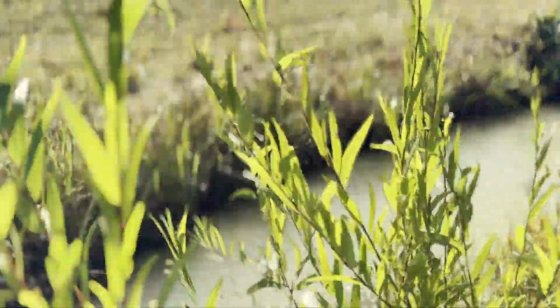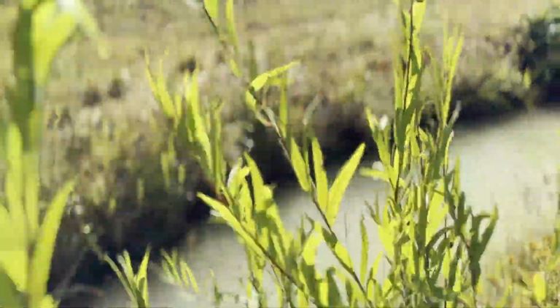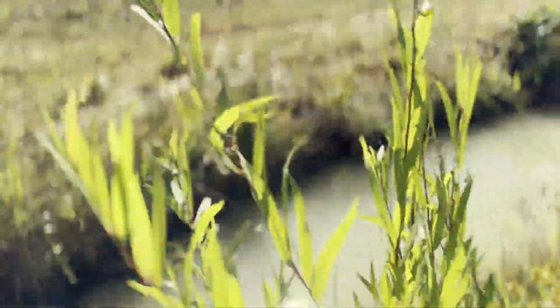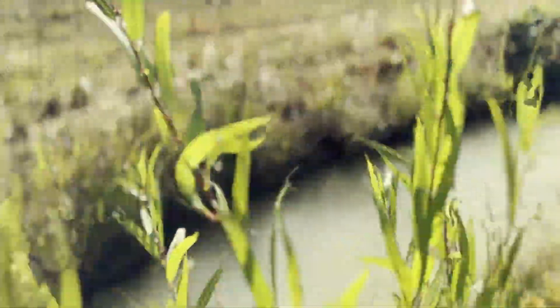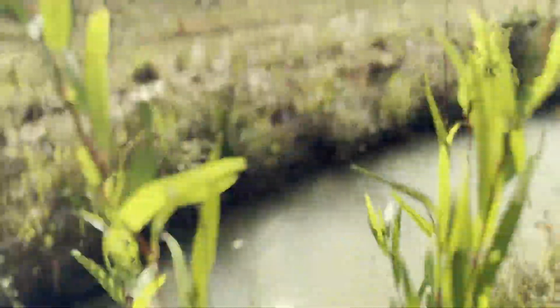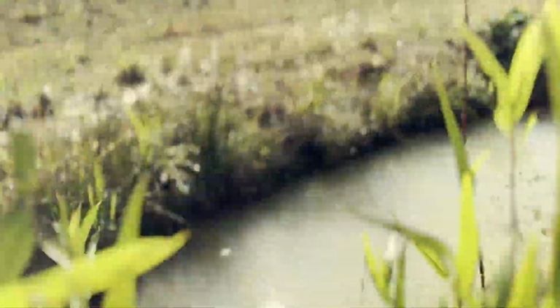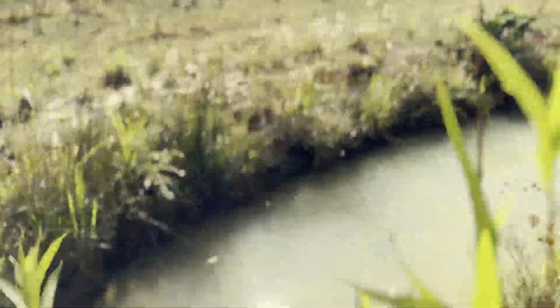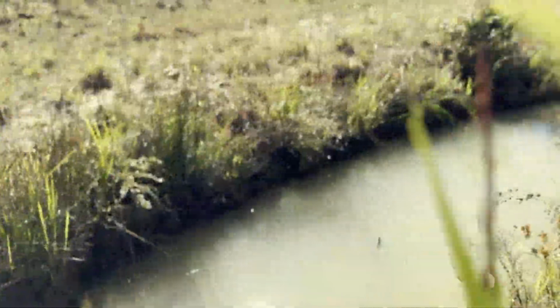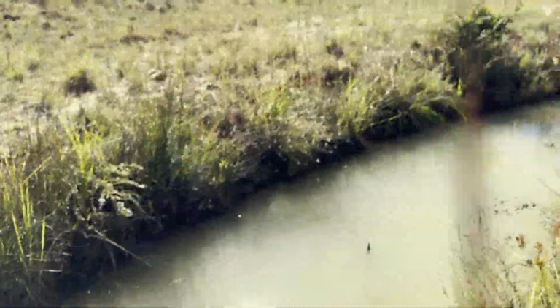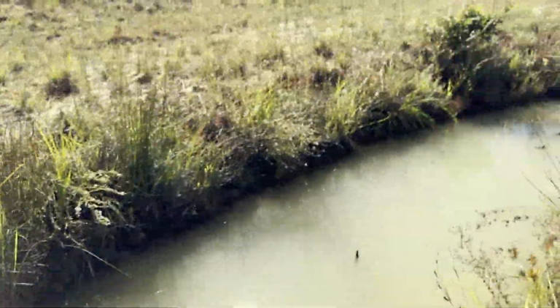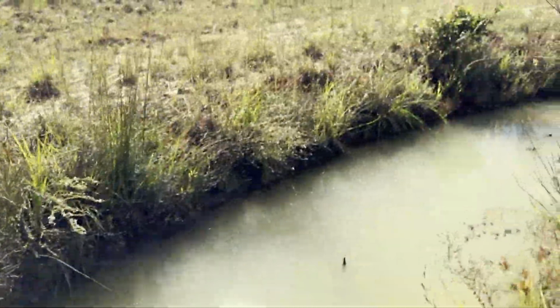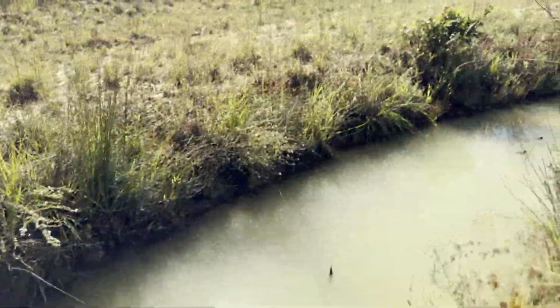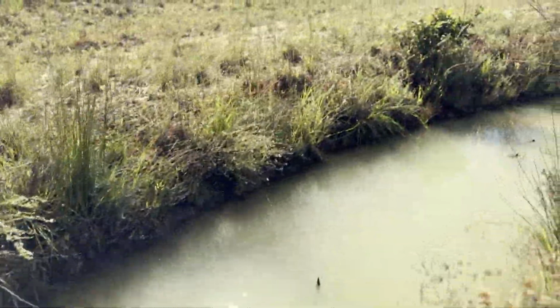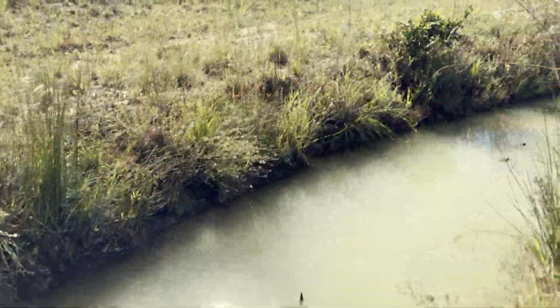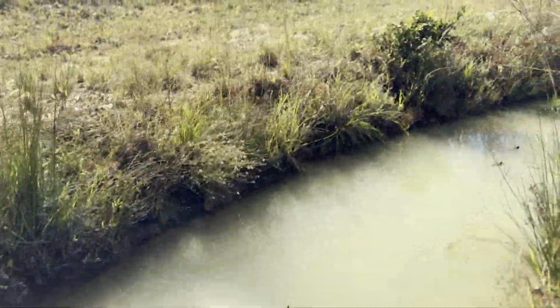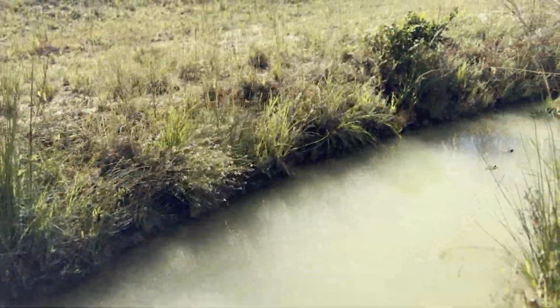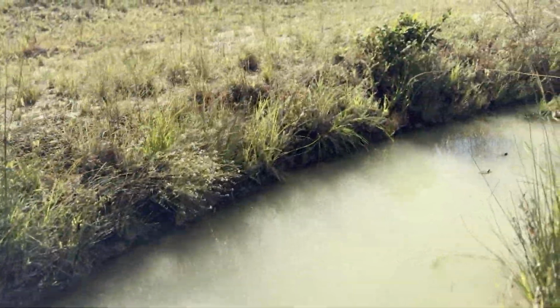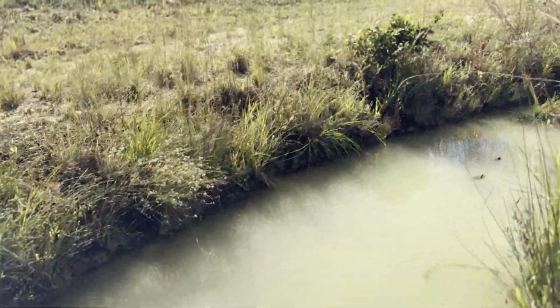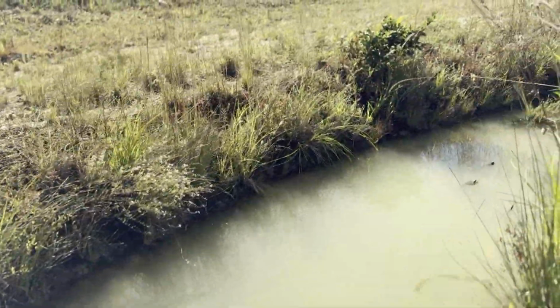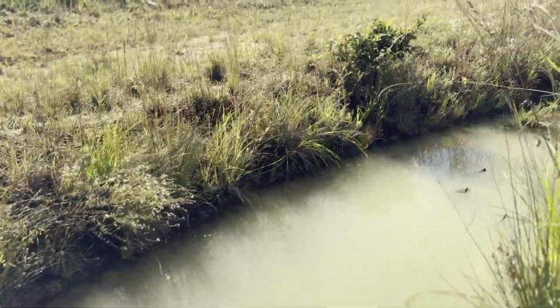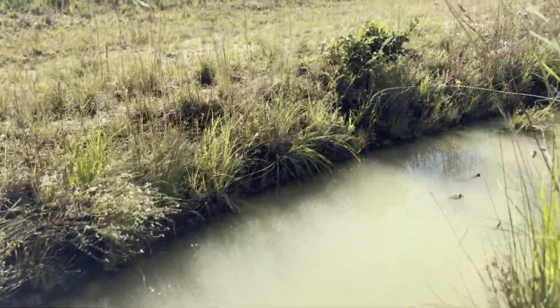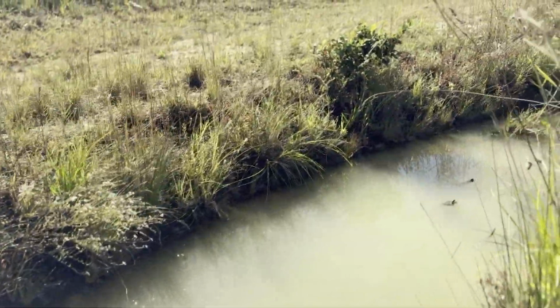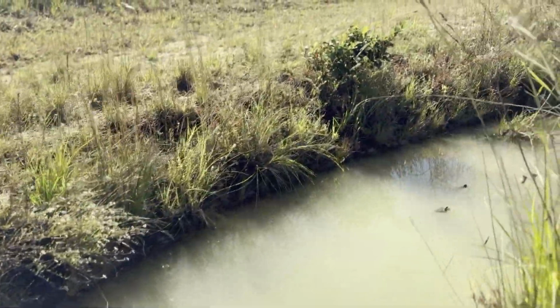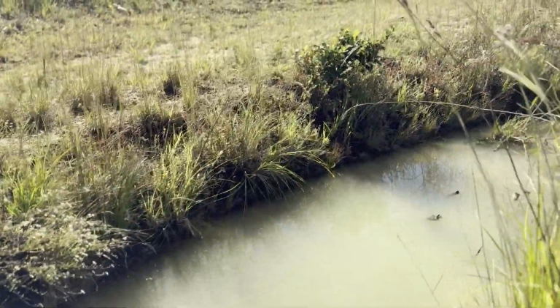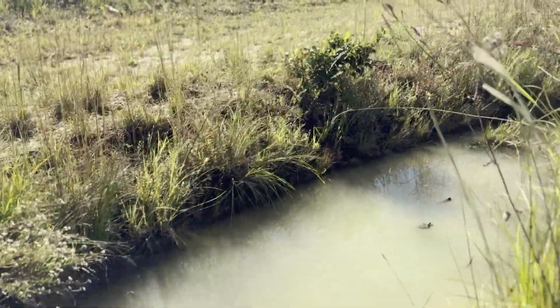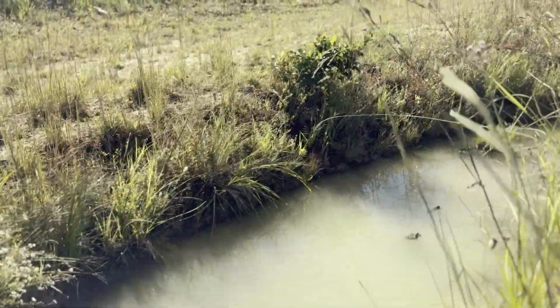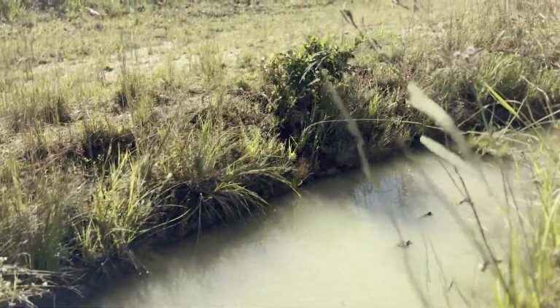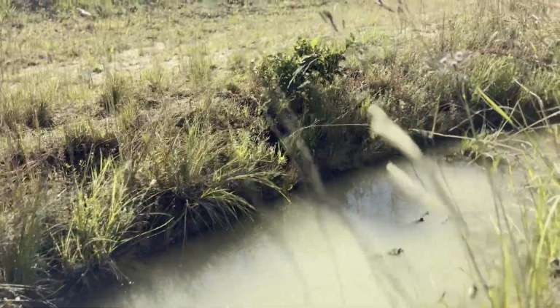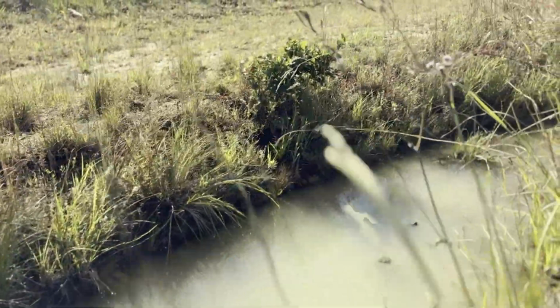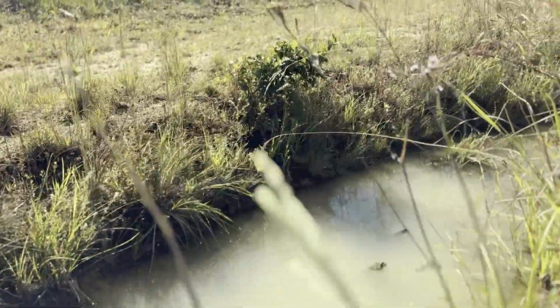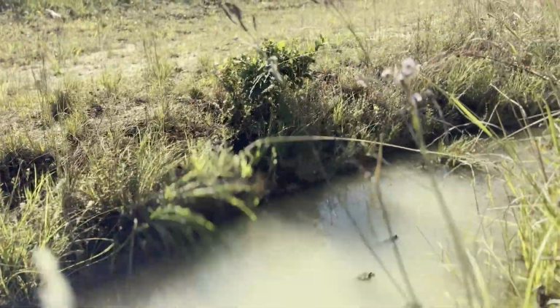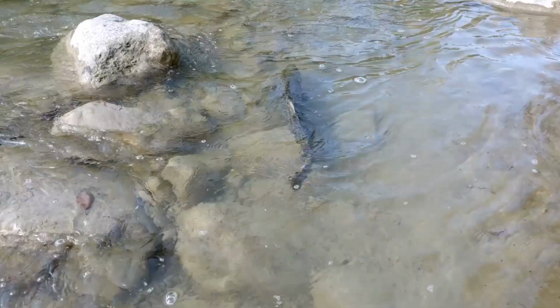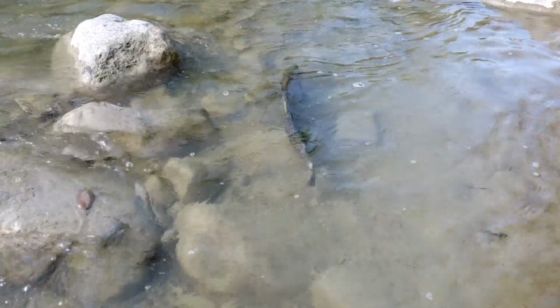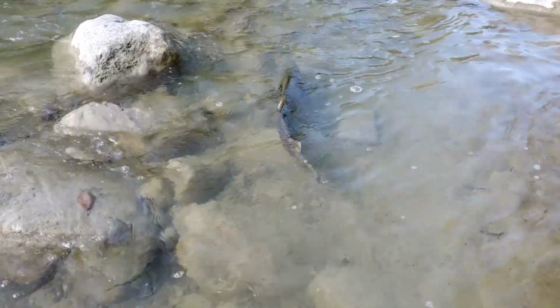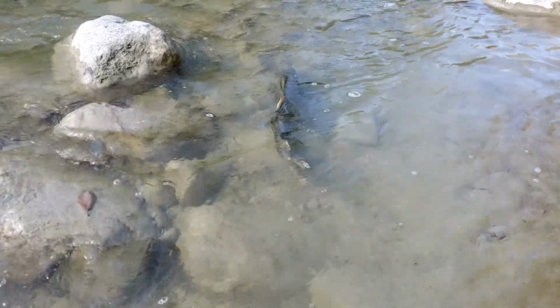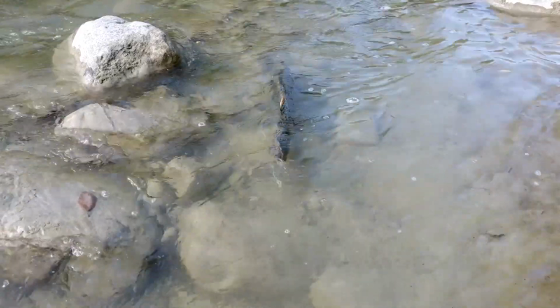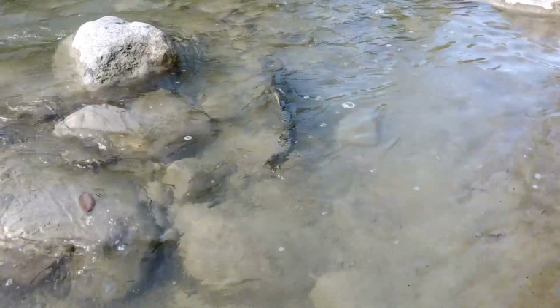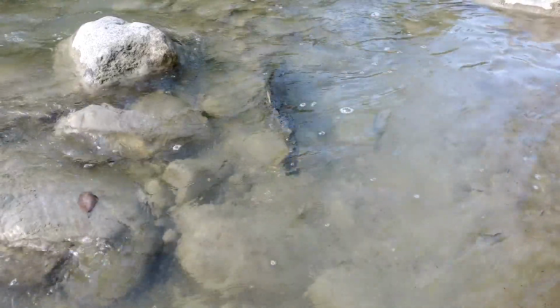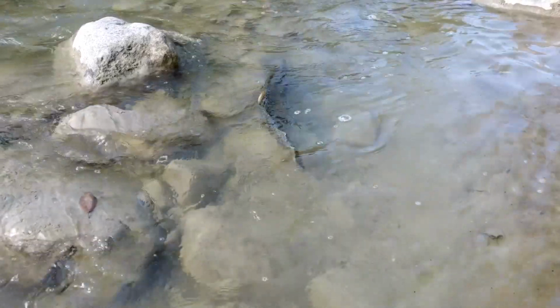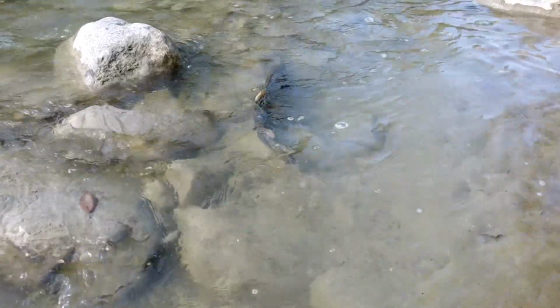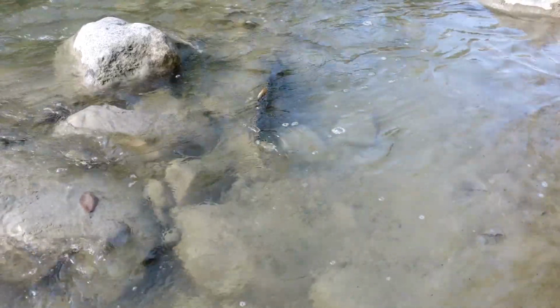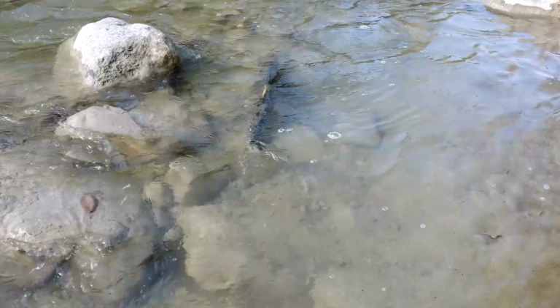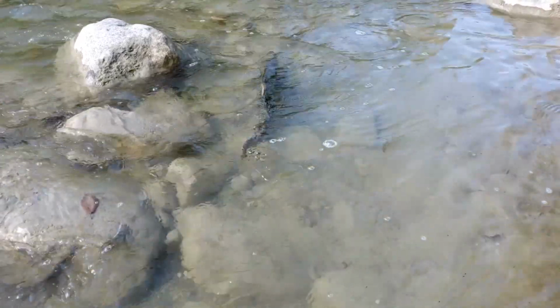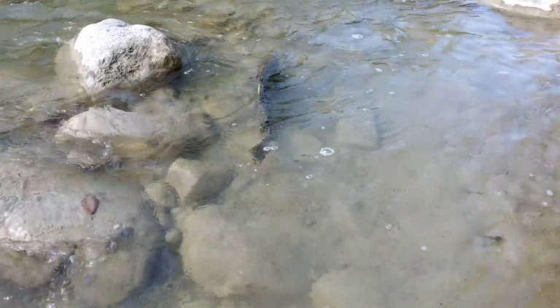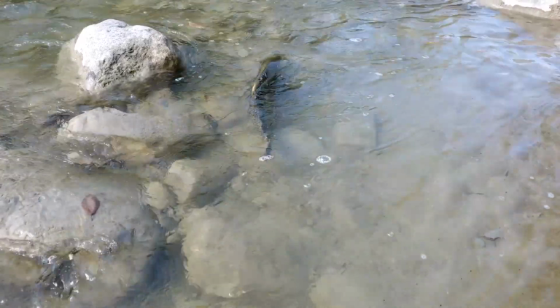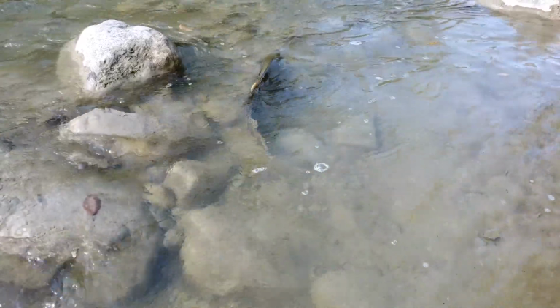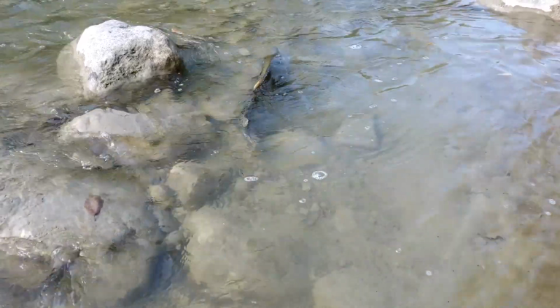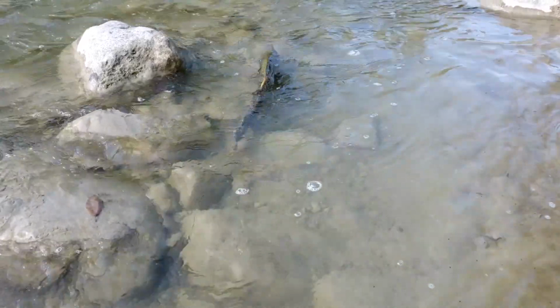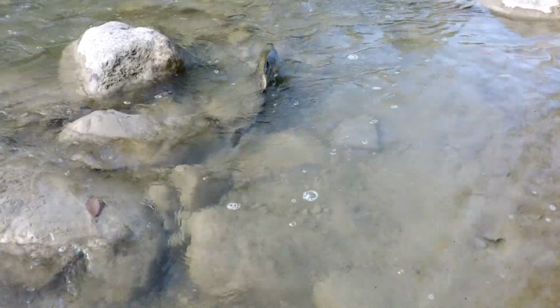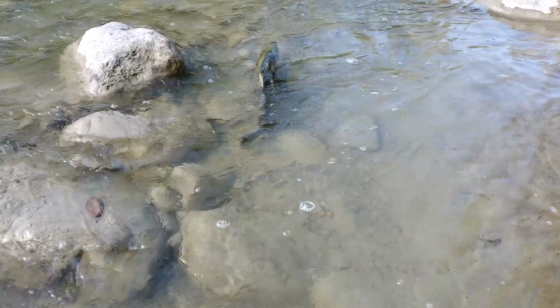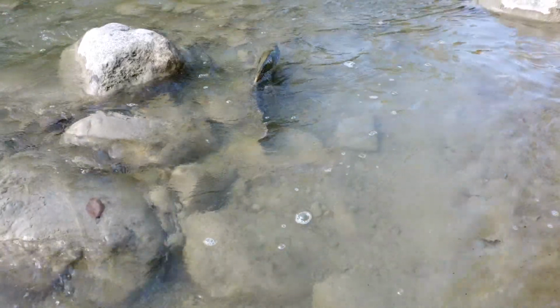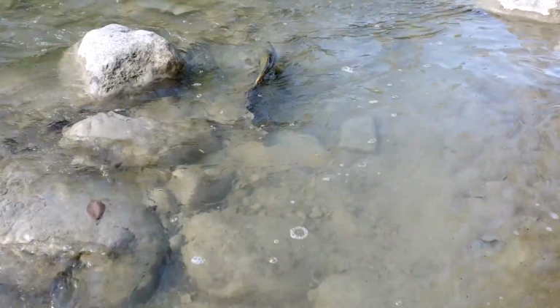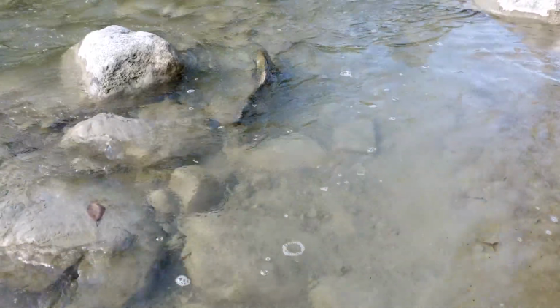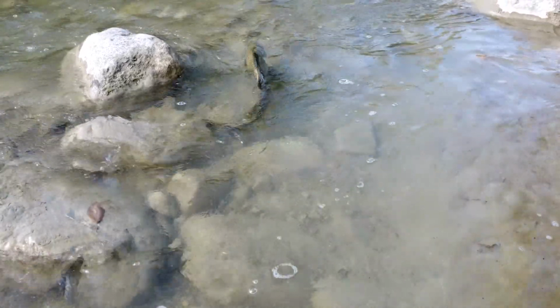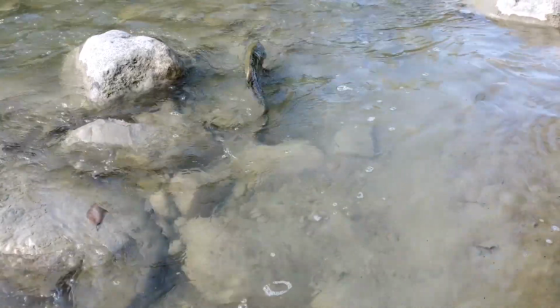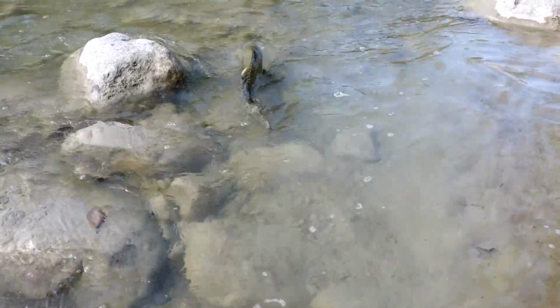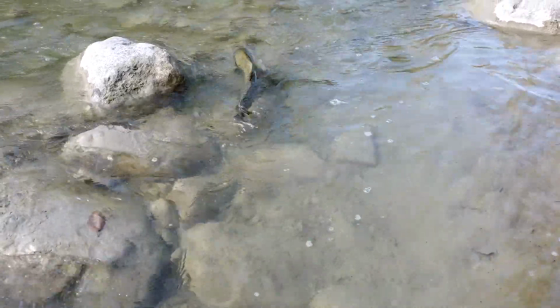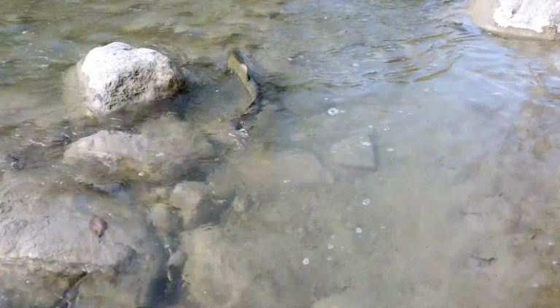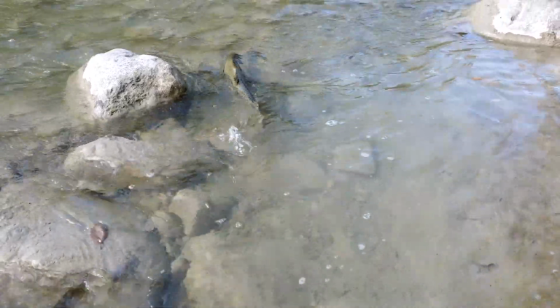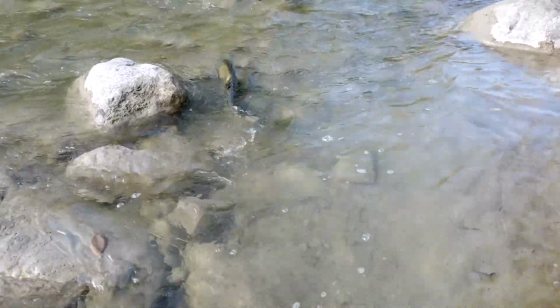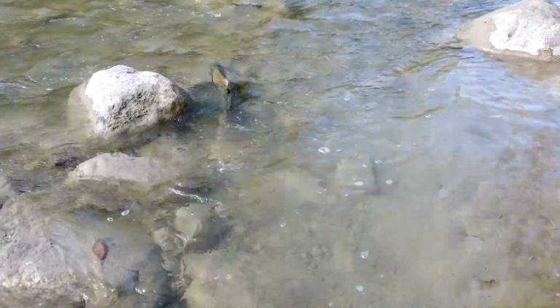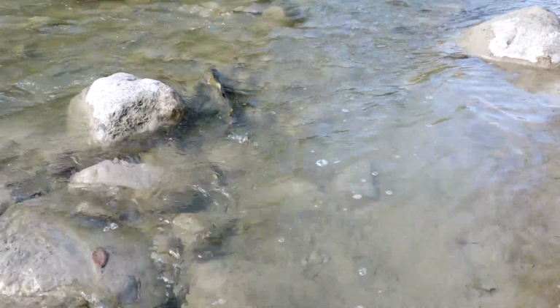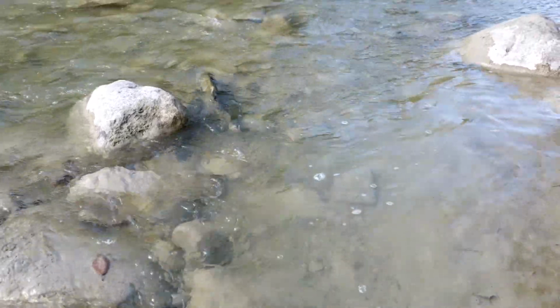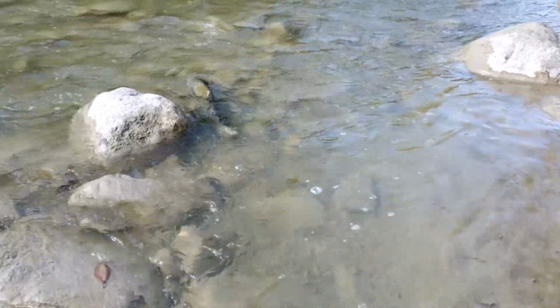Over the years, as we go back during monitoring periods to see the vegetation growing up and to see fish in the stream — it's very rewarding.